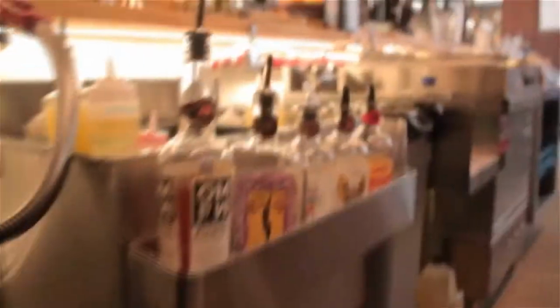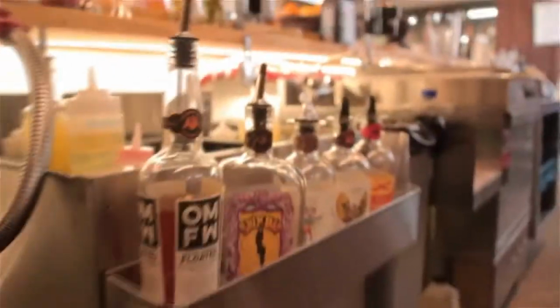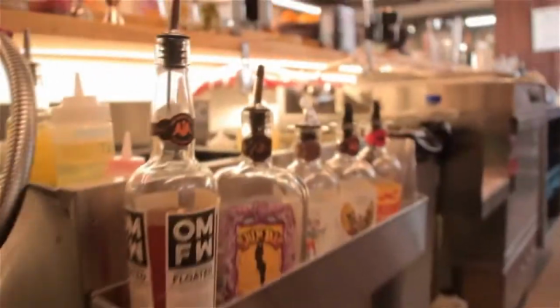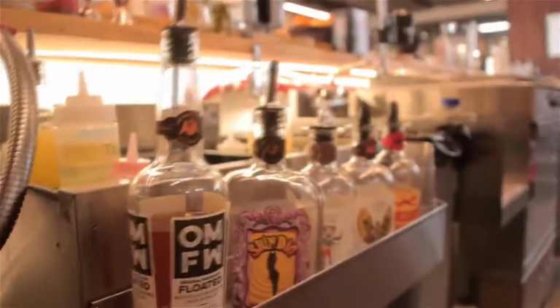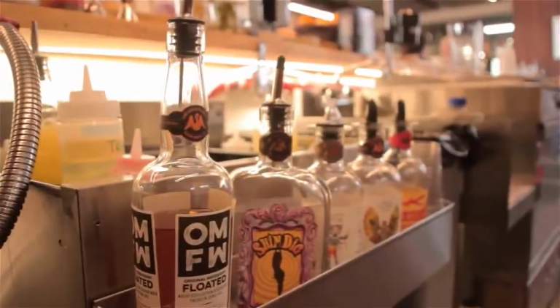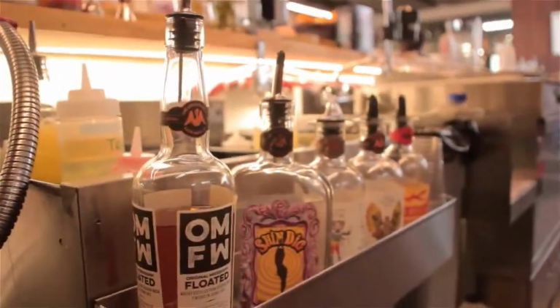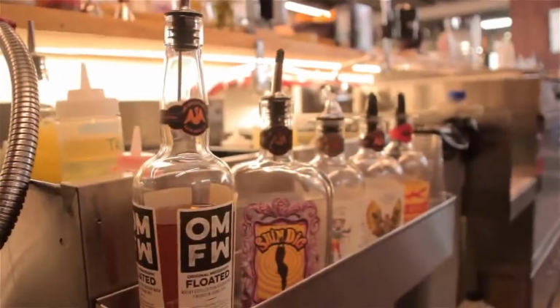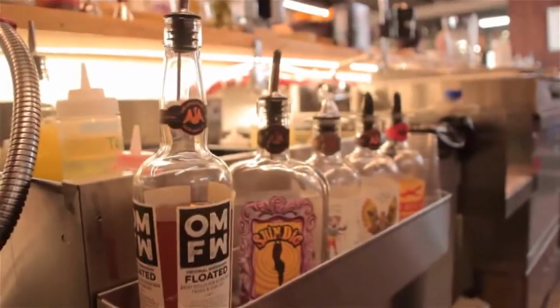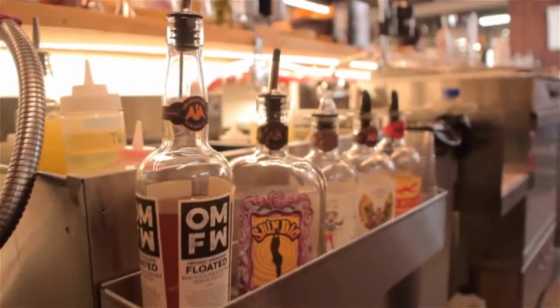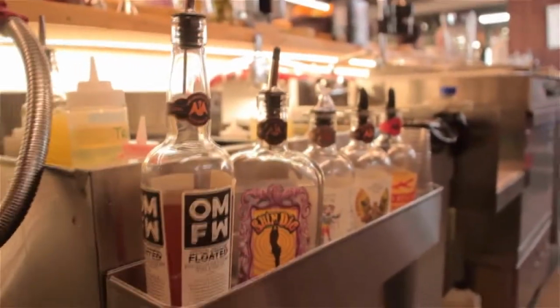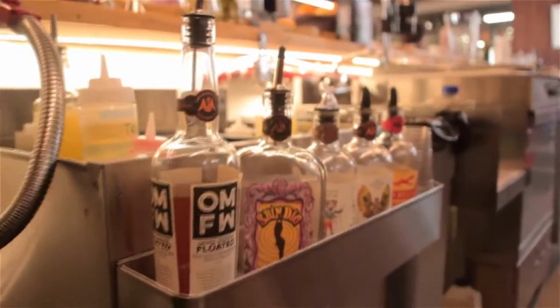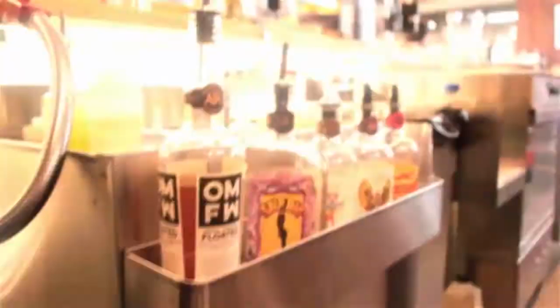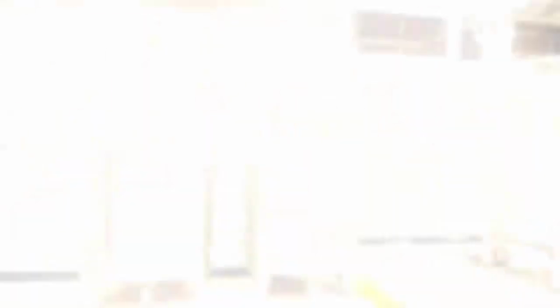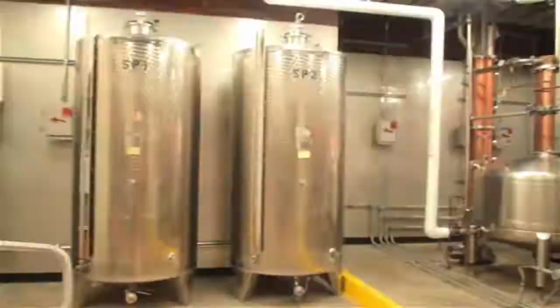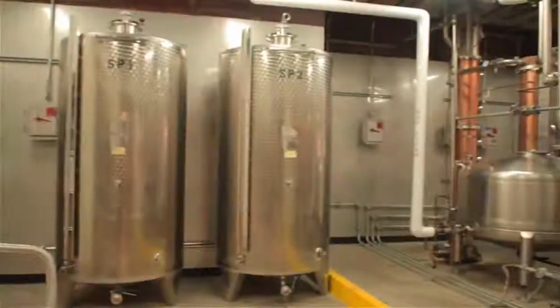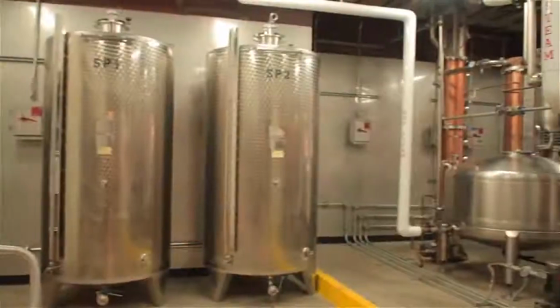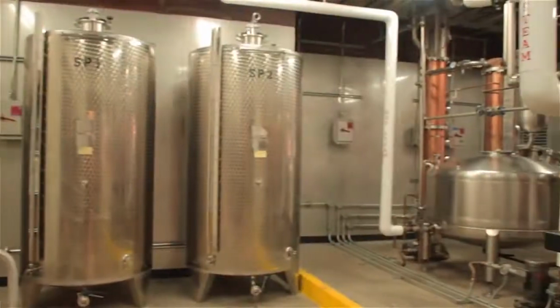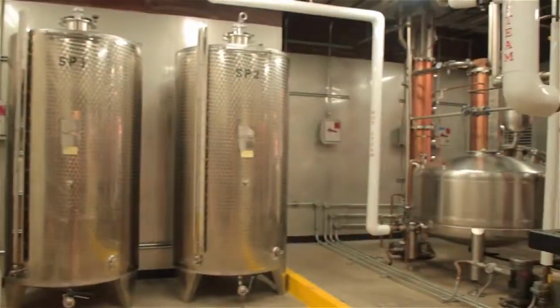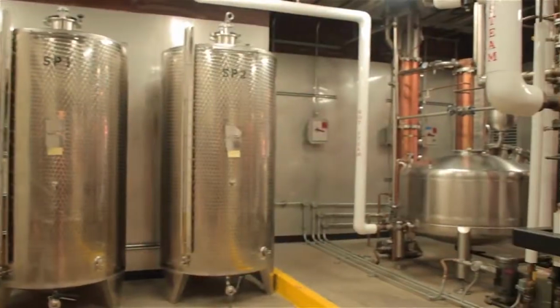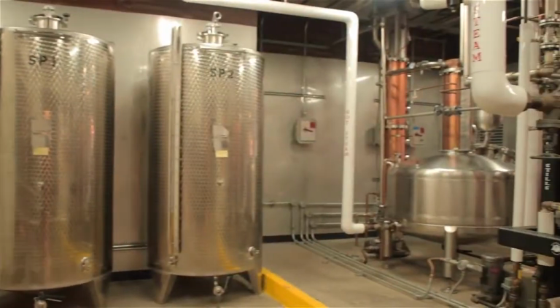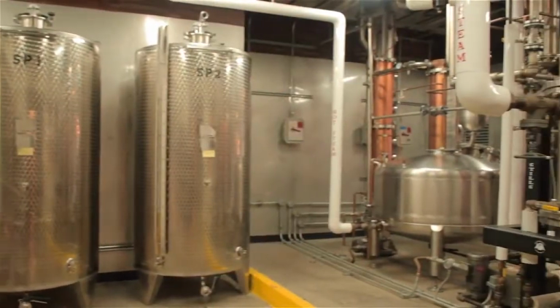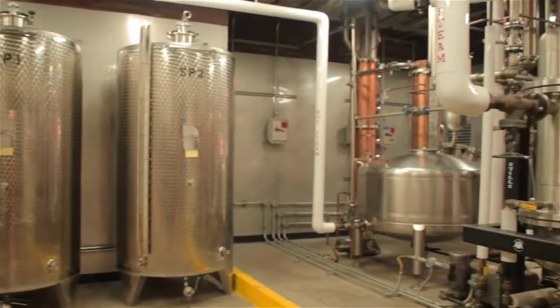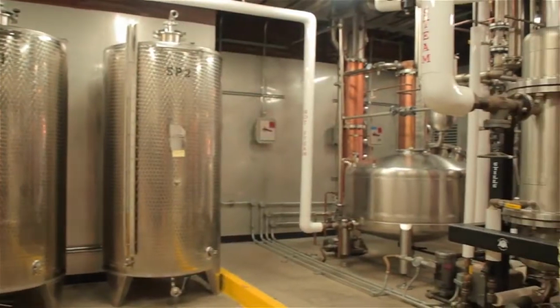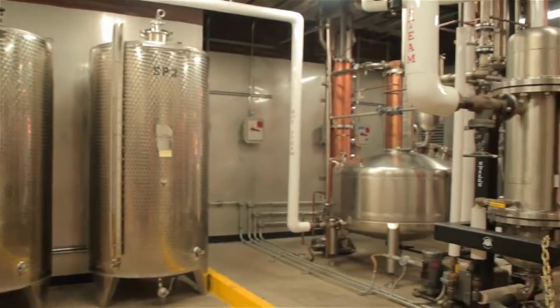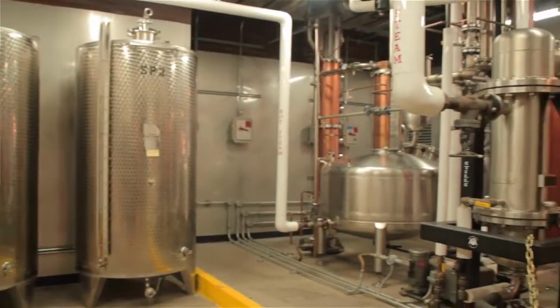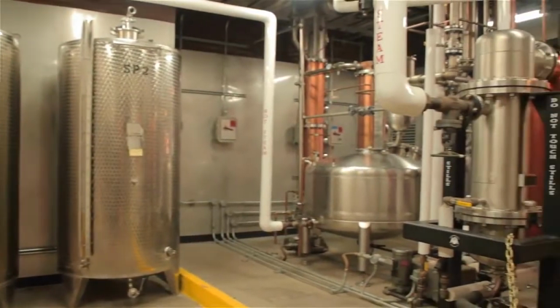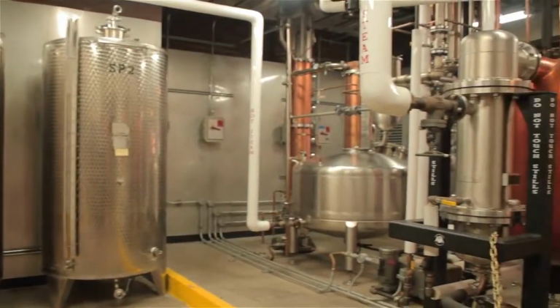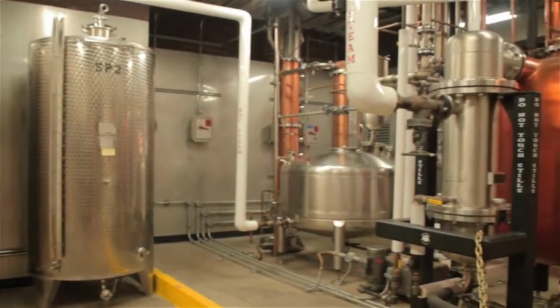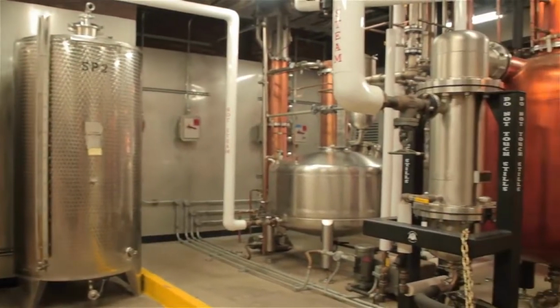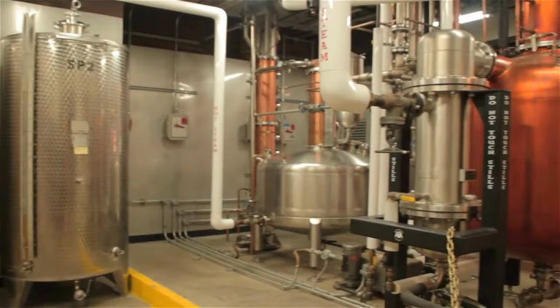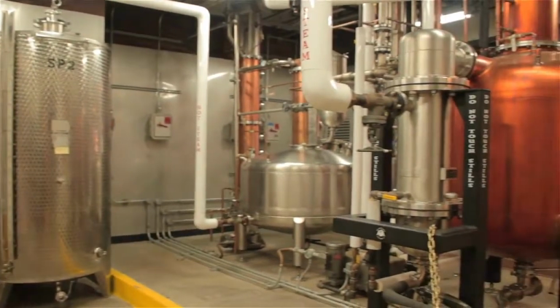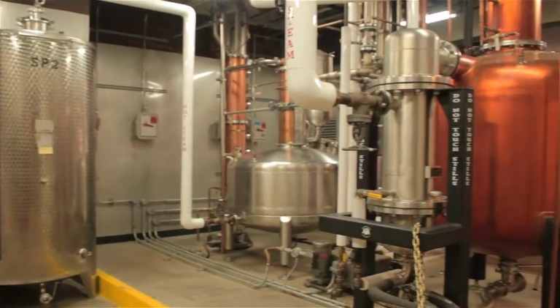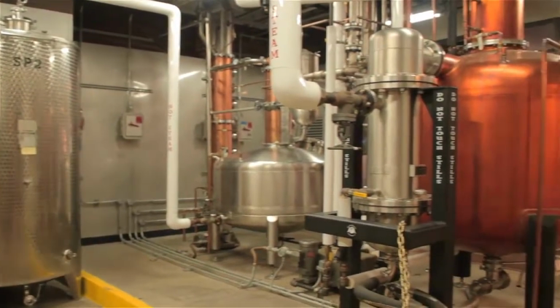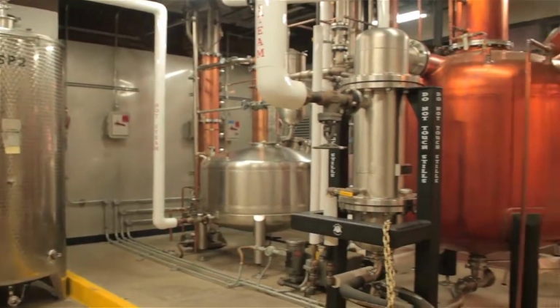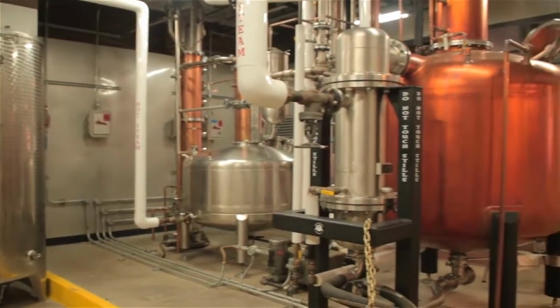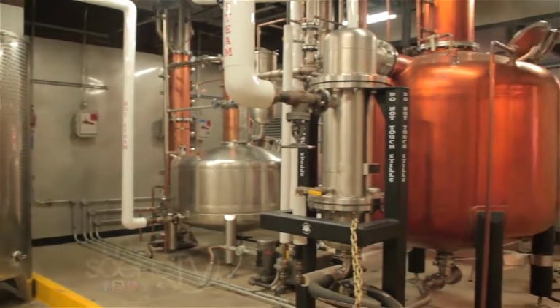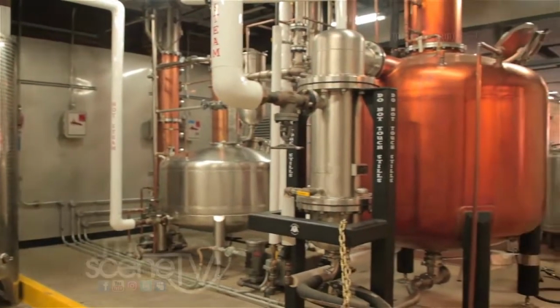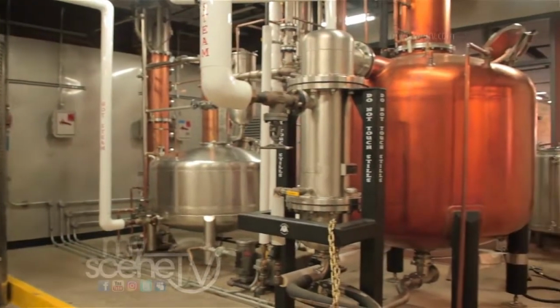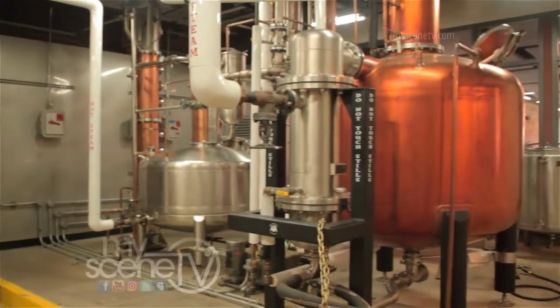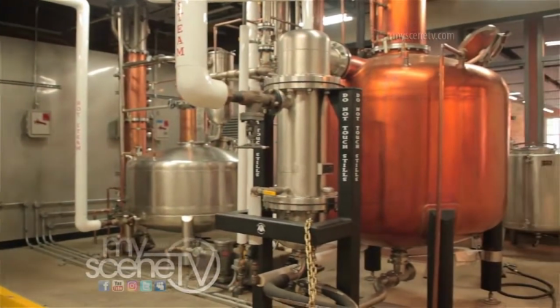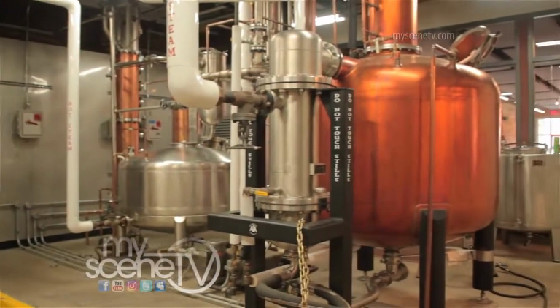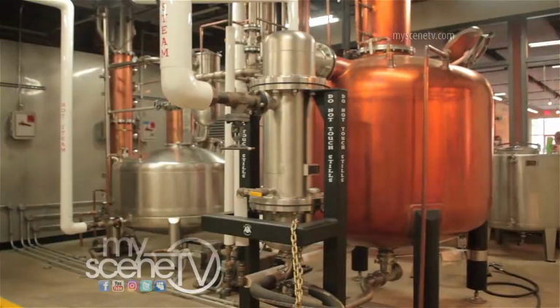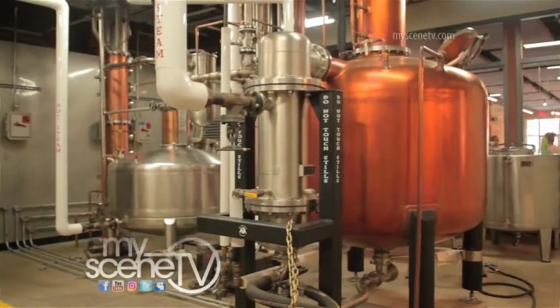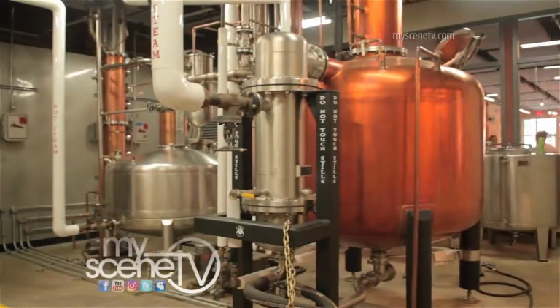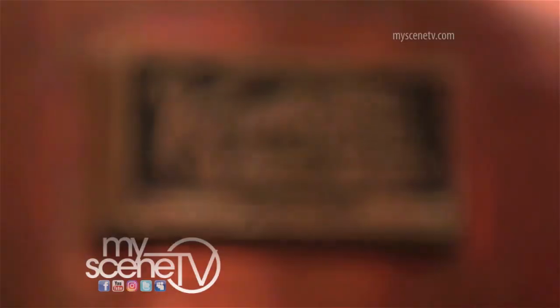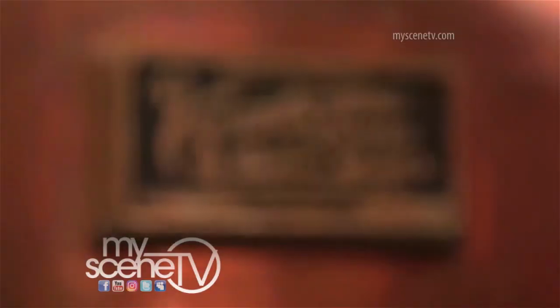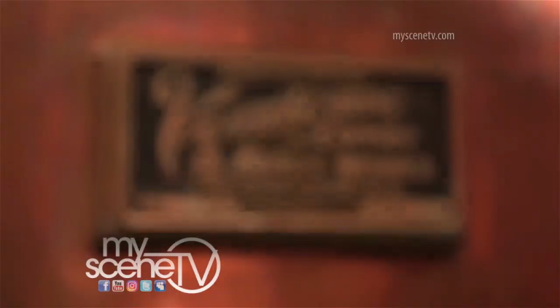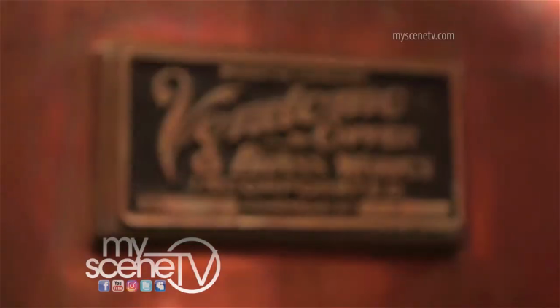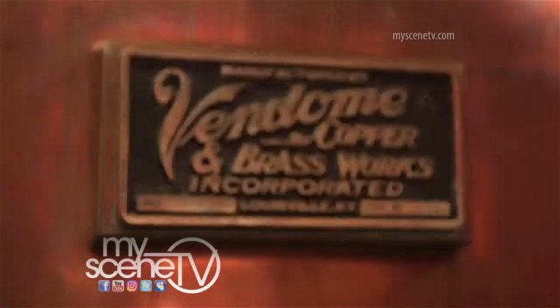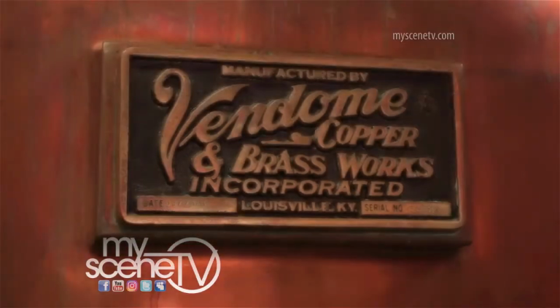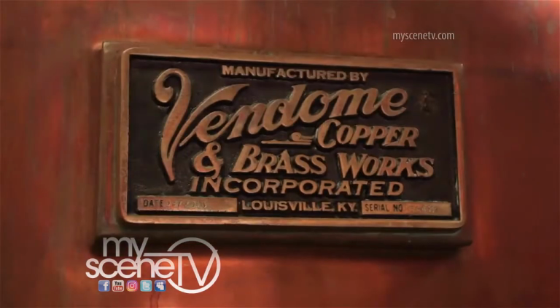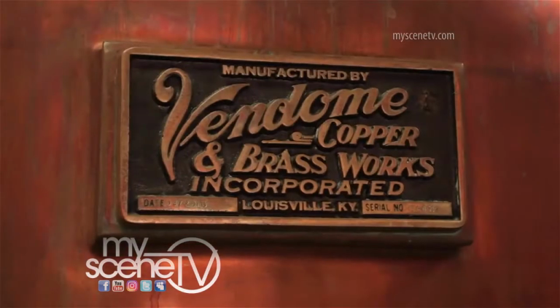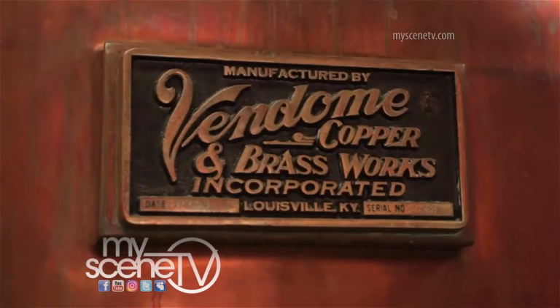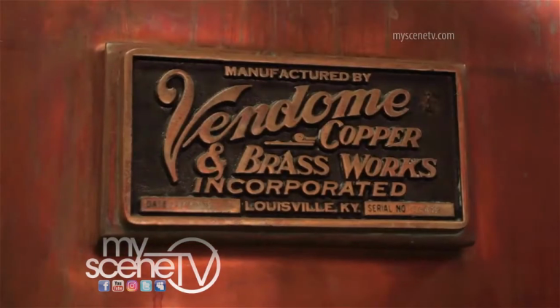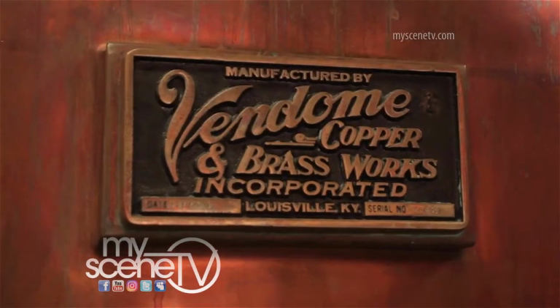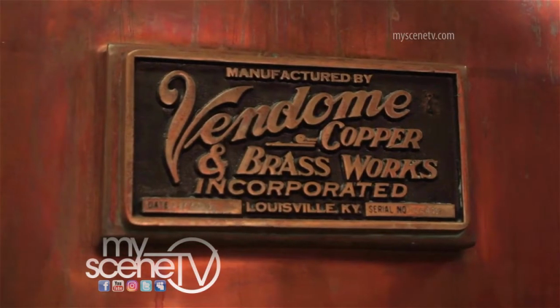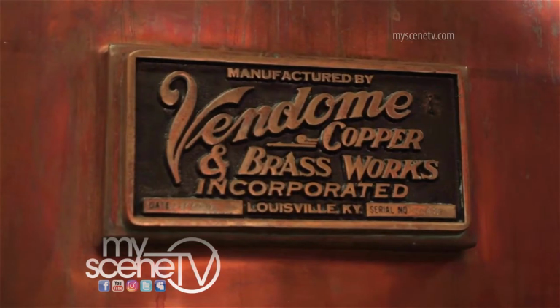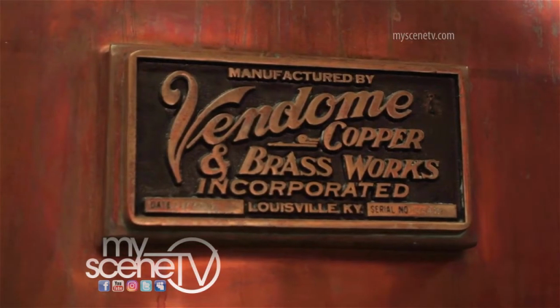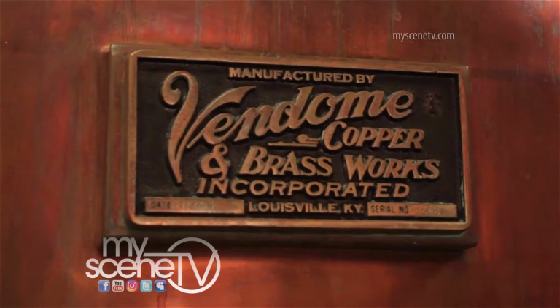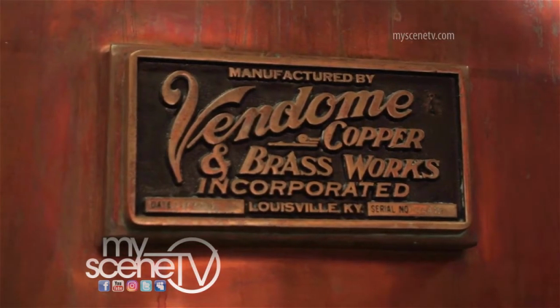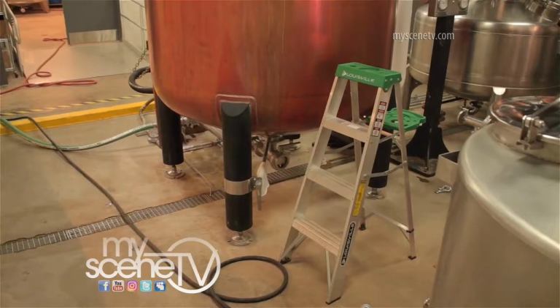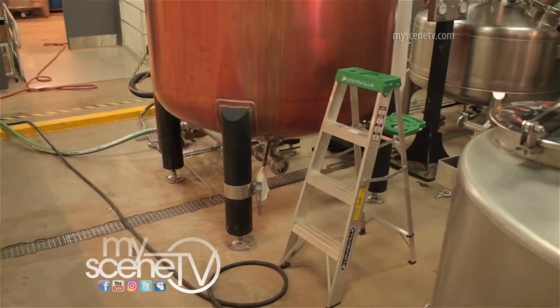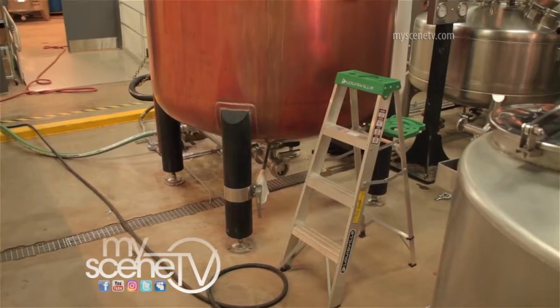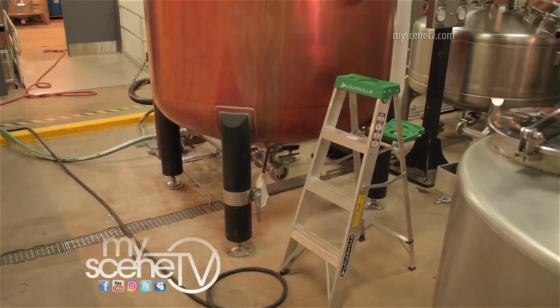When you visit Caneland, you get to see all of the ins and outs of the distilling process, as well as what goes into their drink selection.